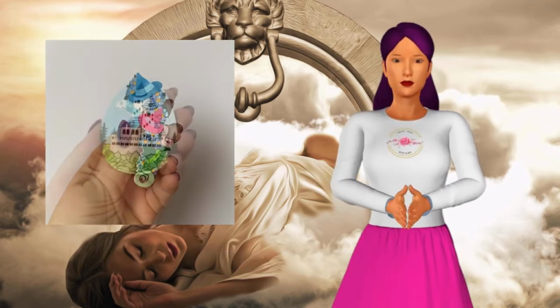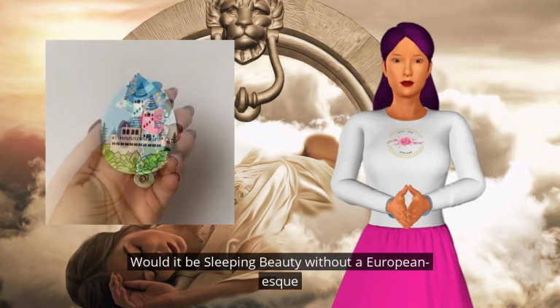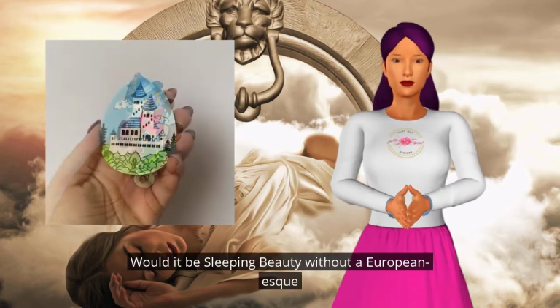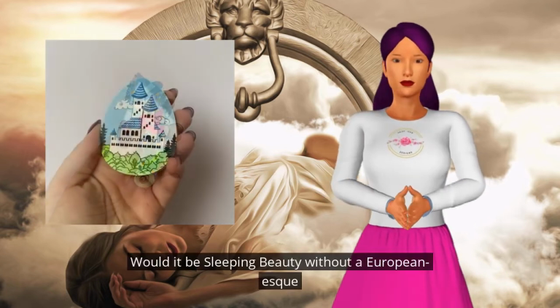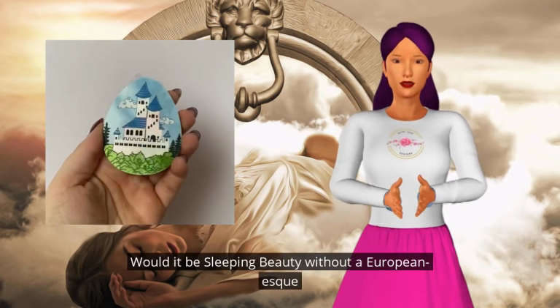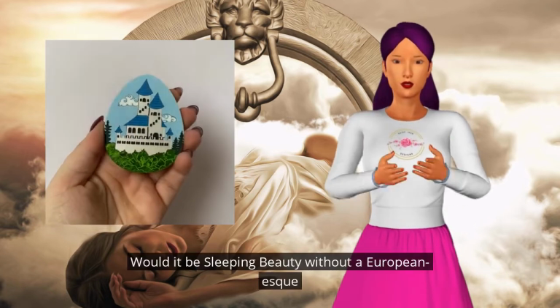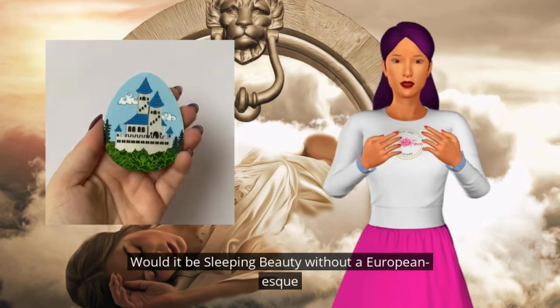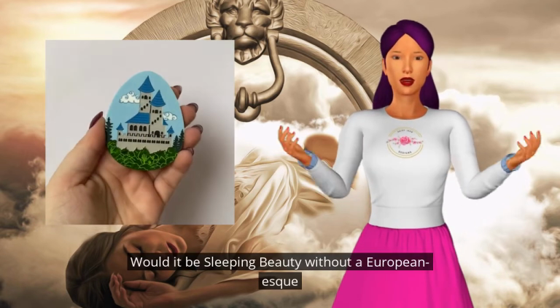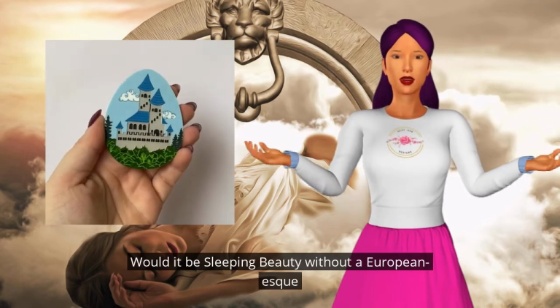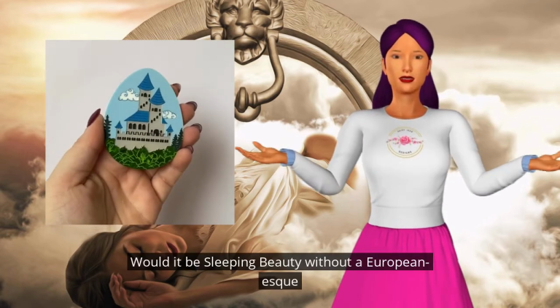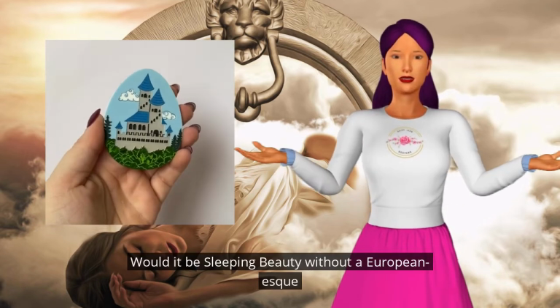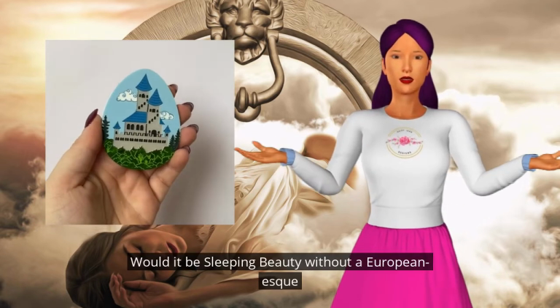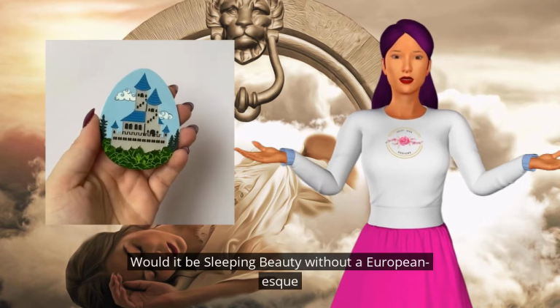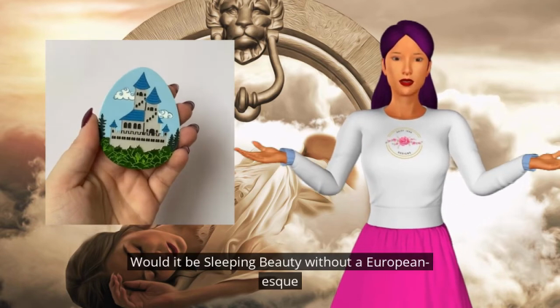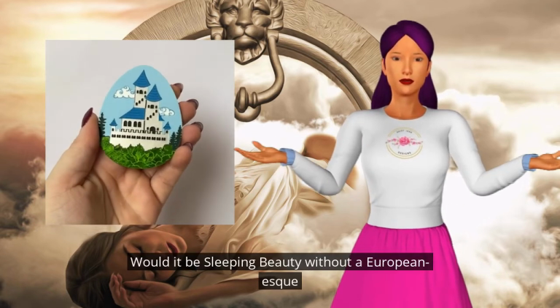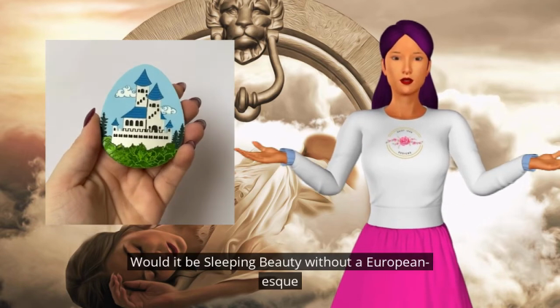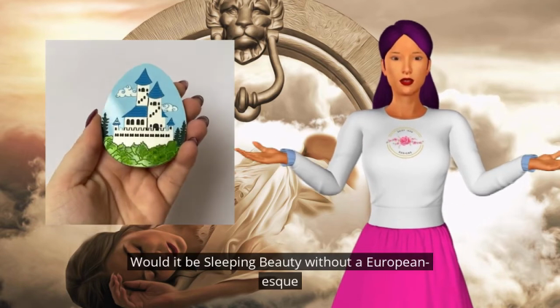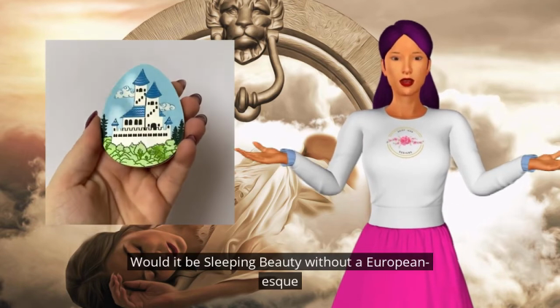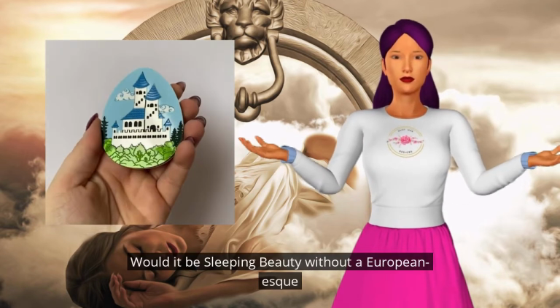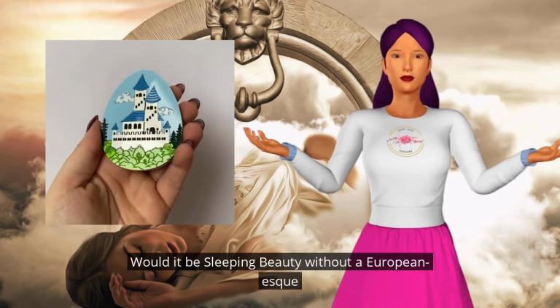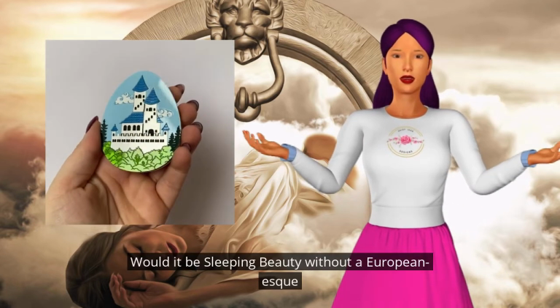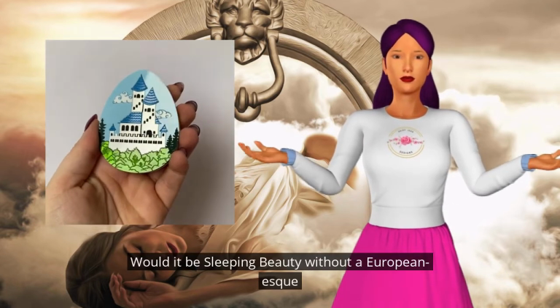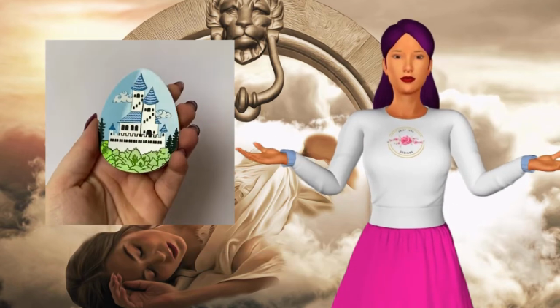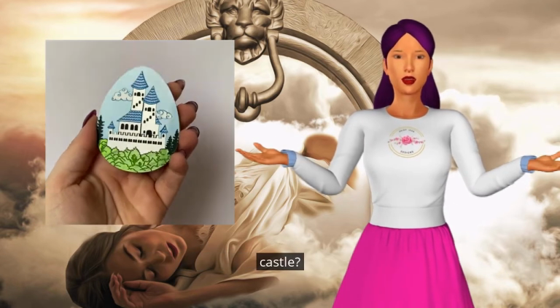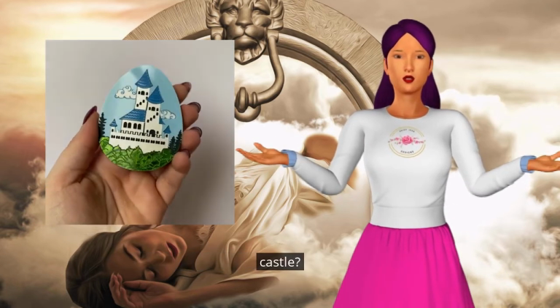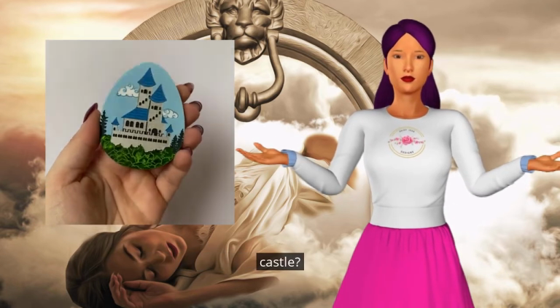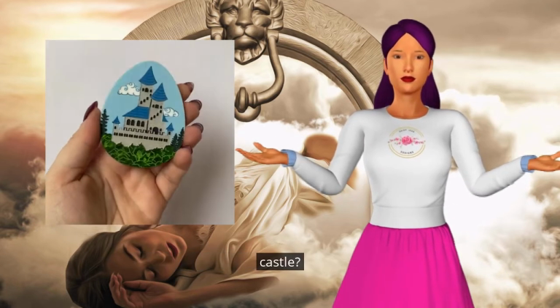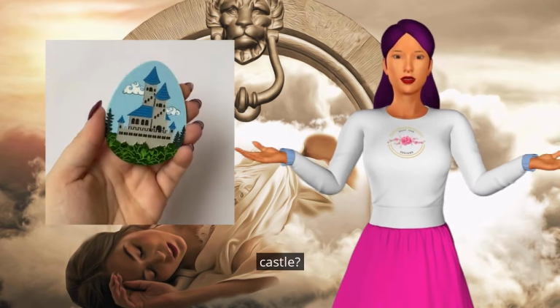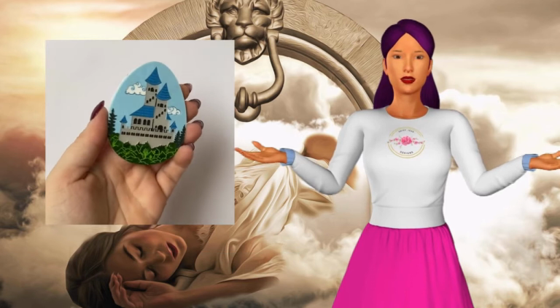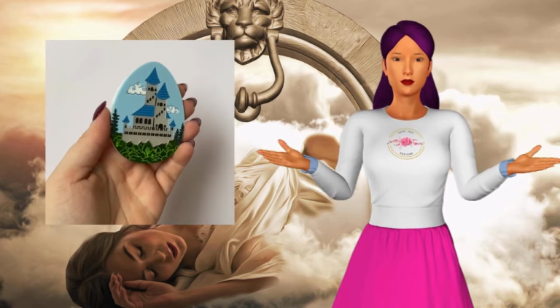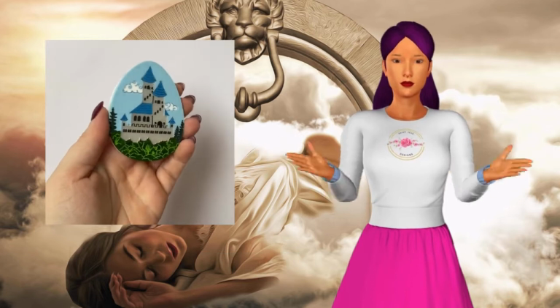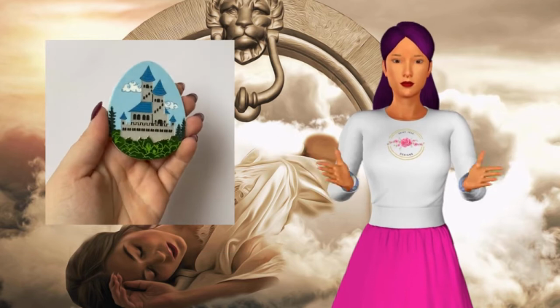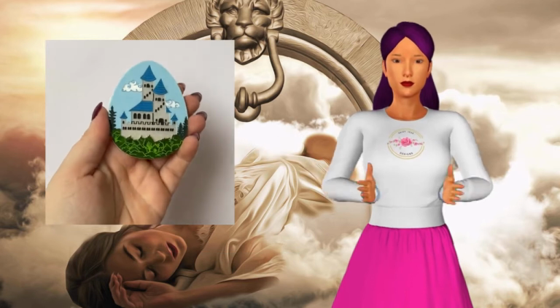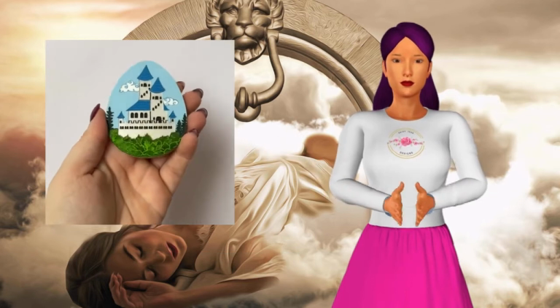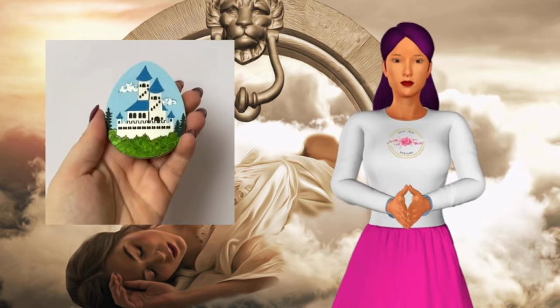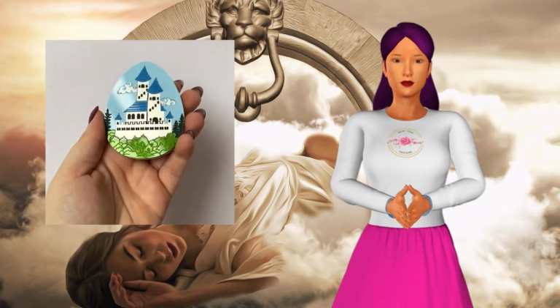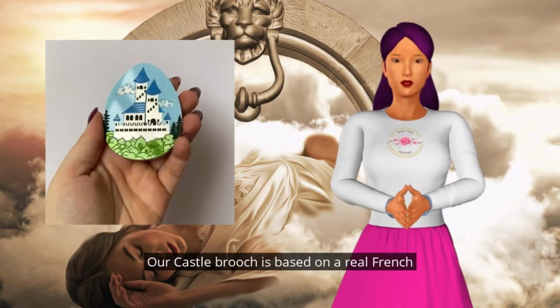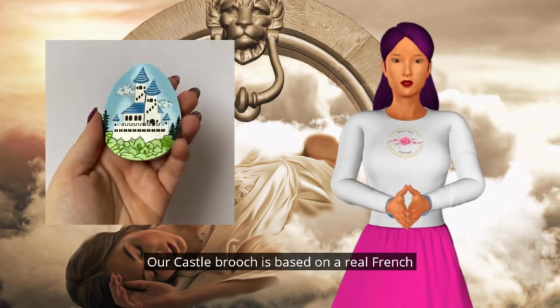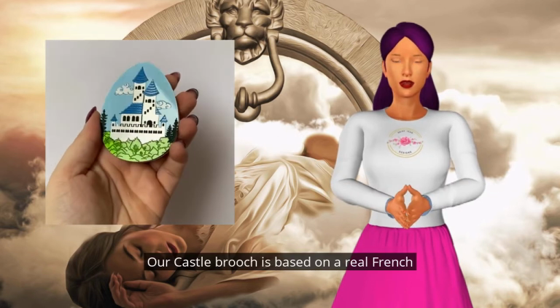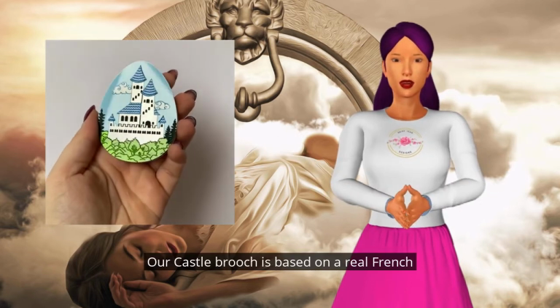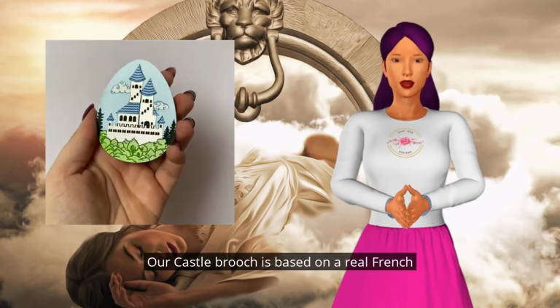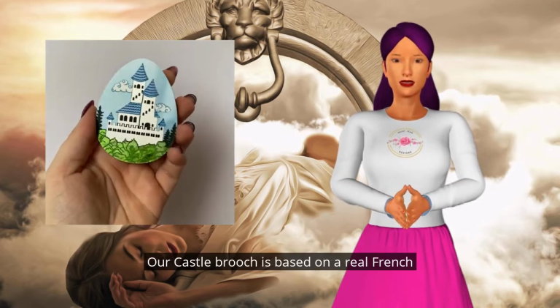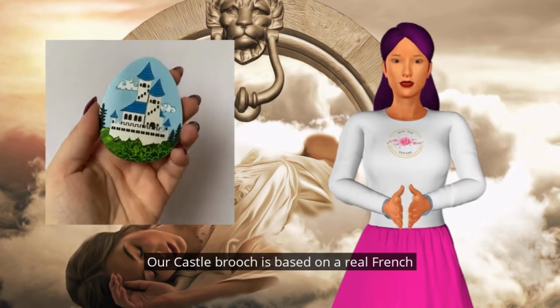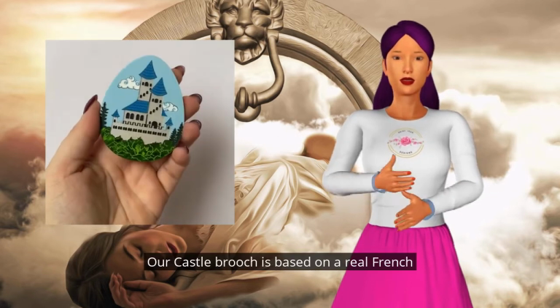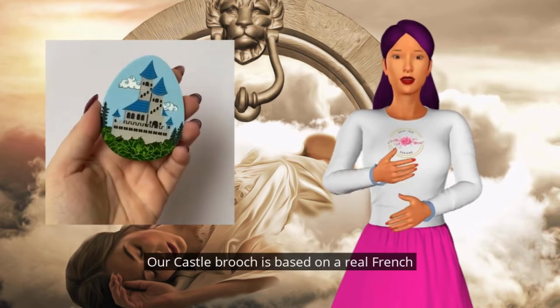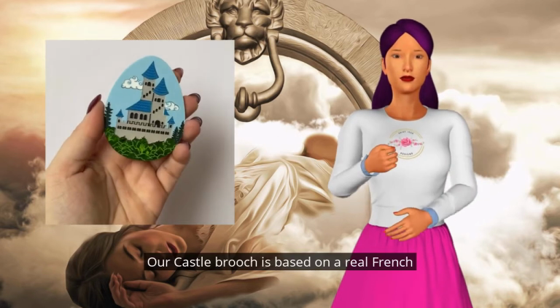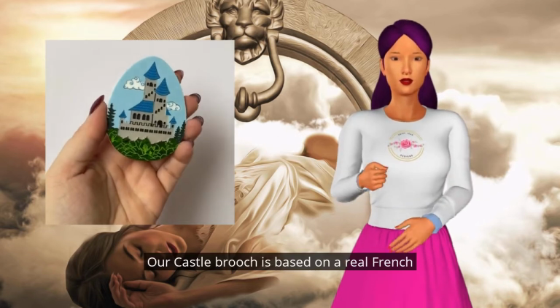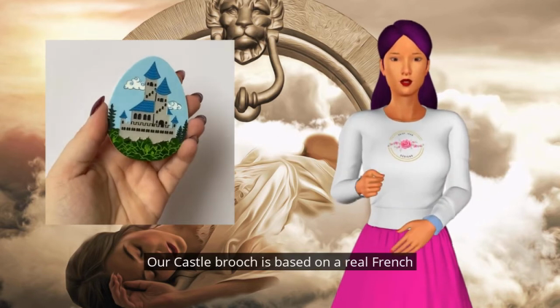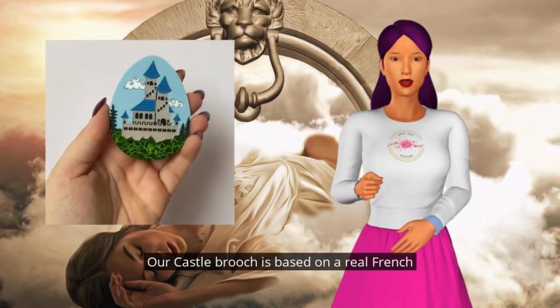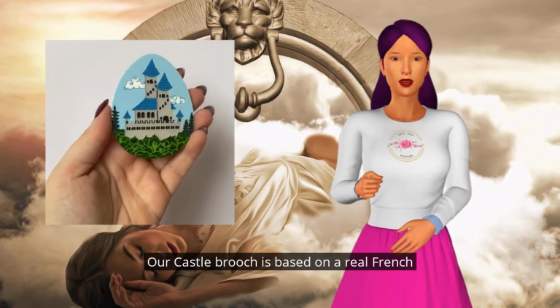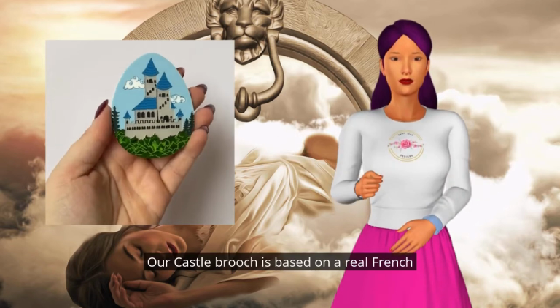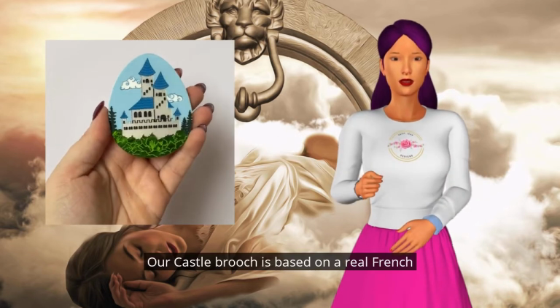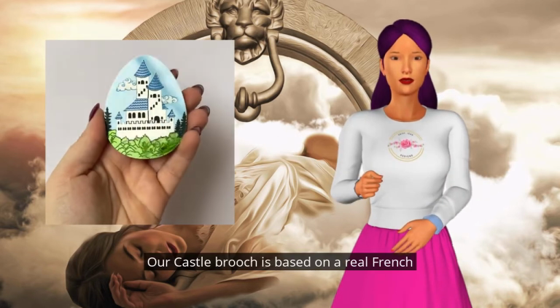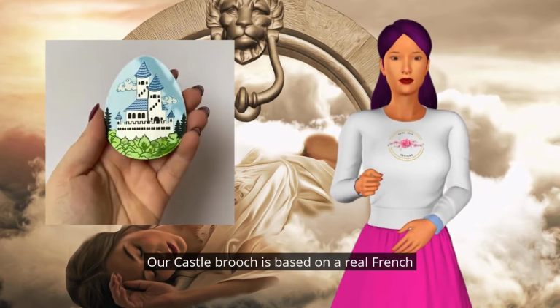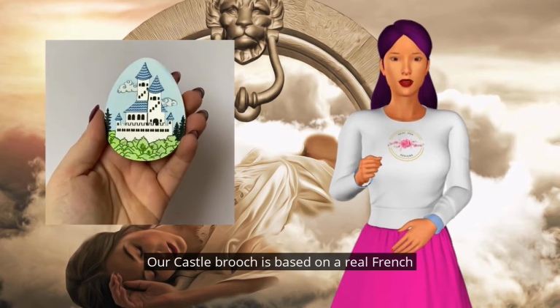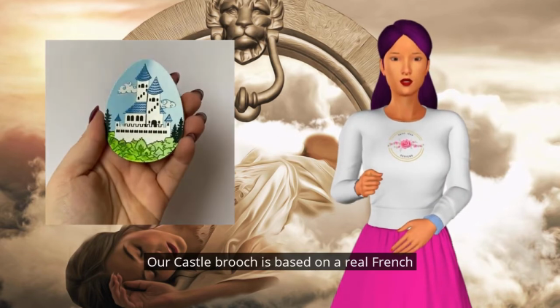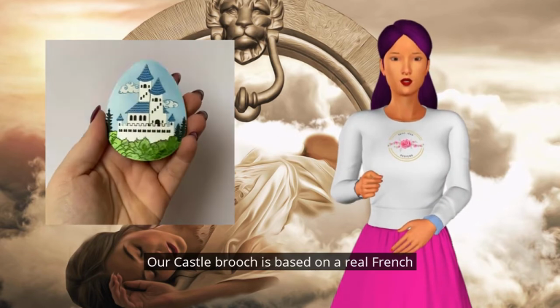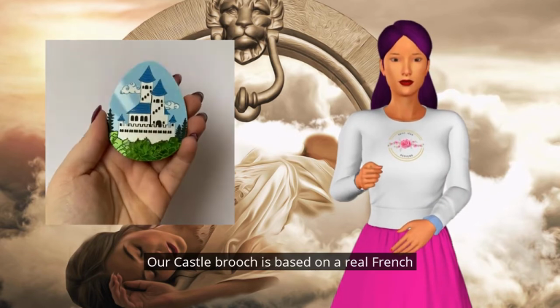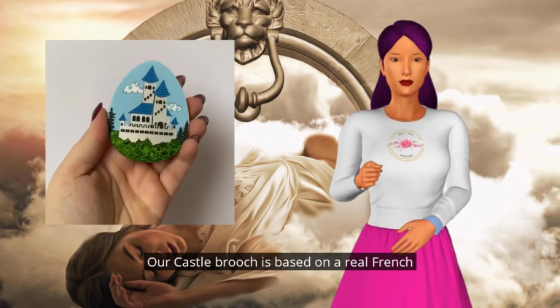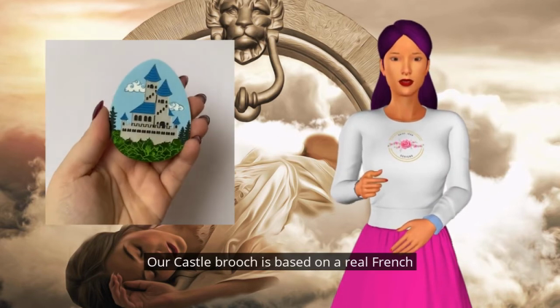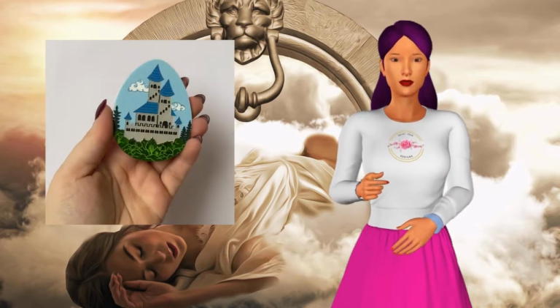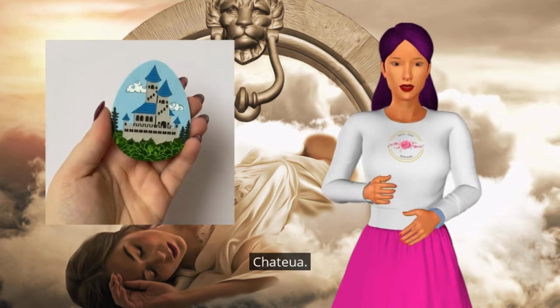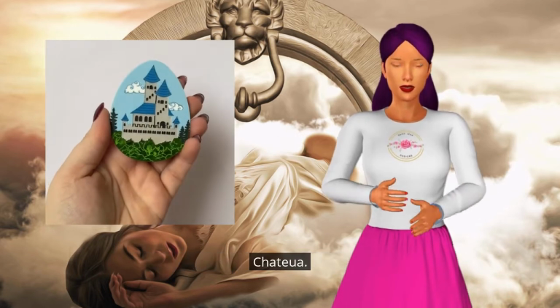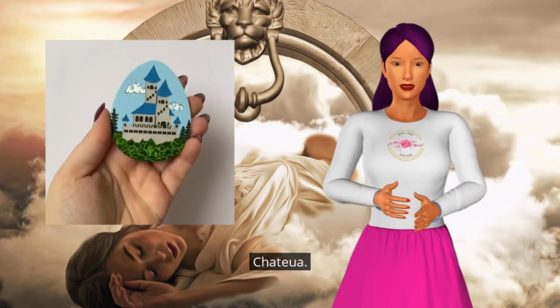Would it be Sleeping Beauty without a European-esque castle? Our castle brooch is based on a real French chateau.